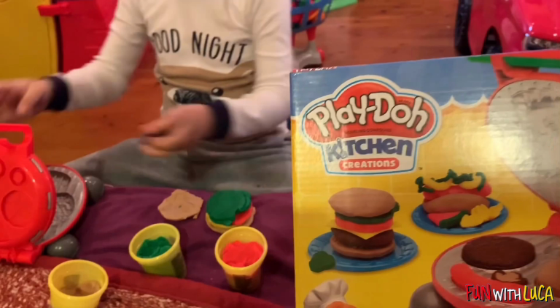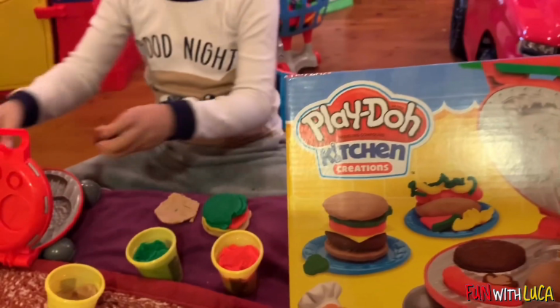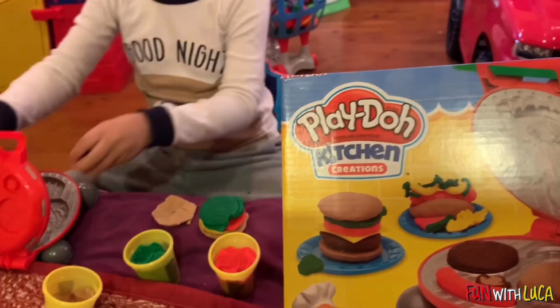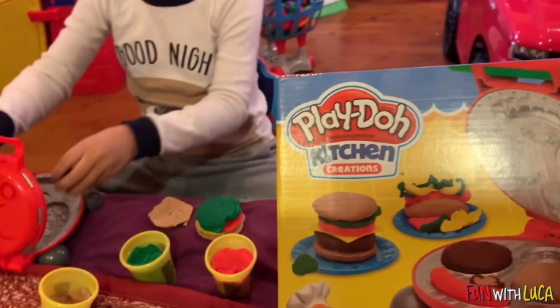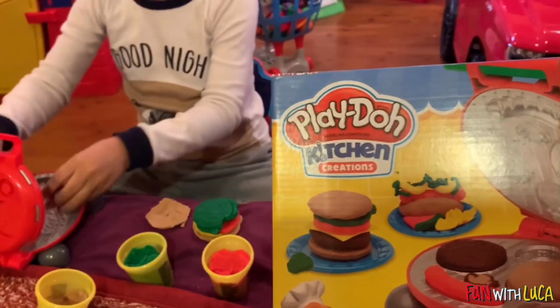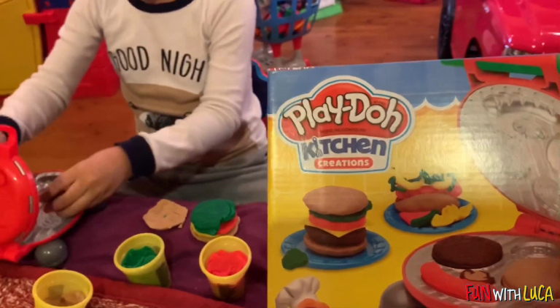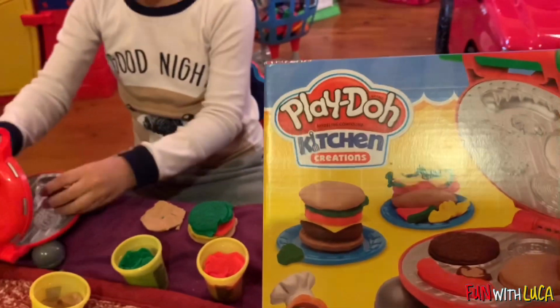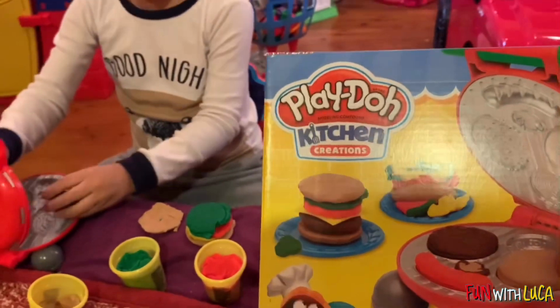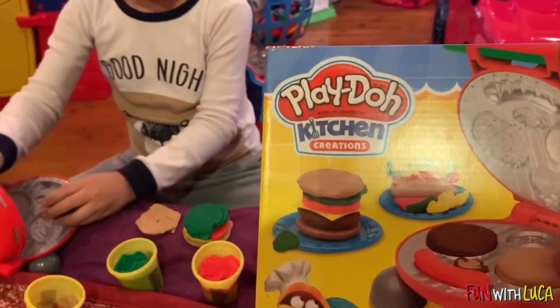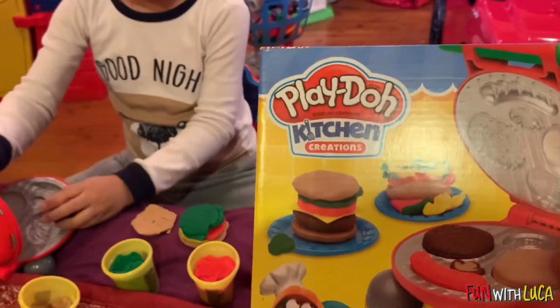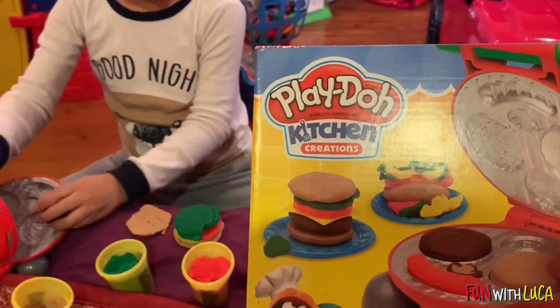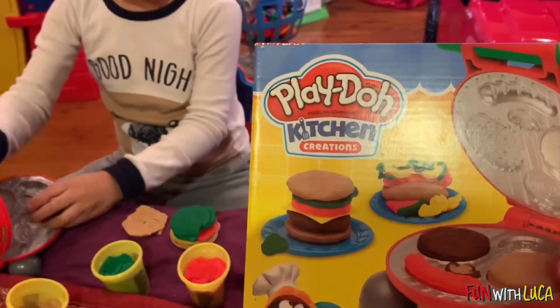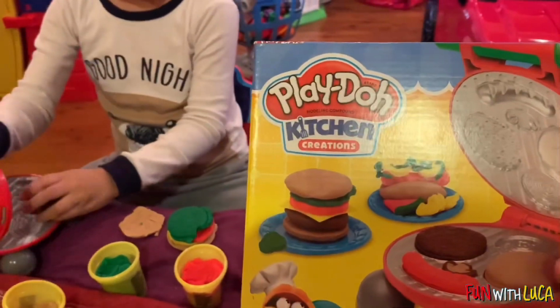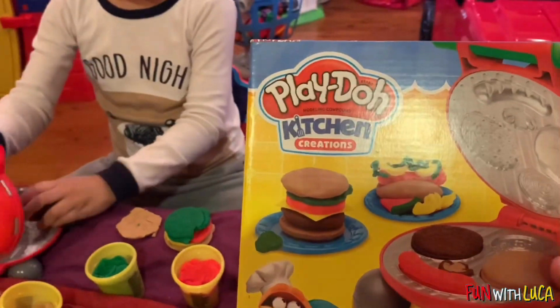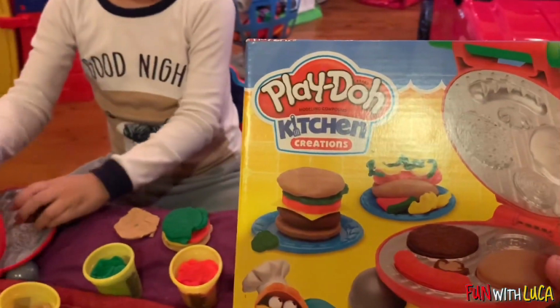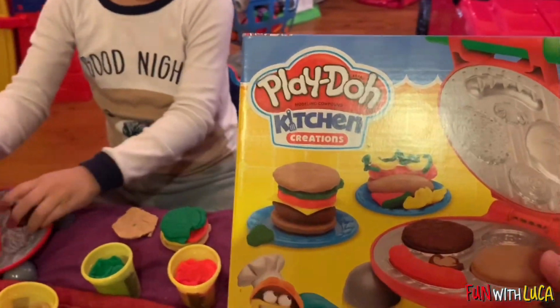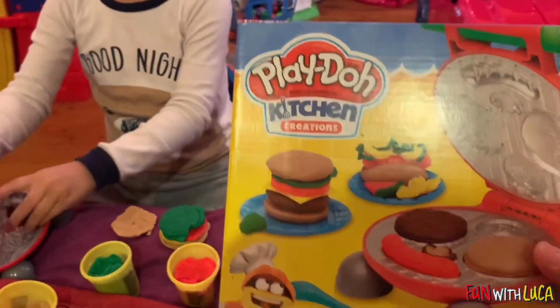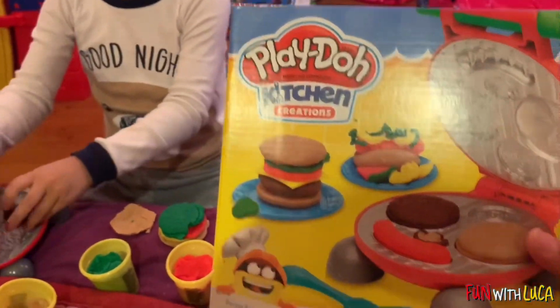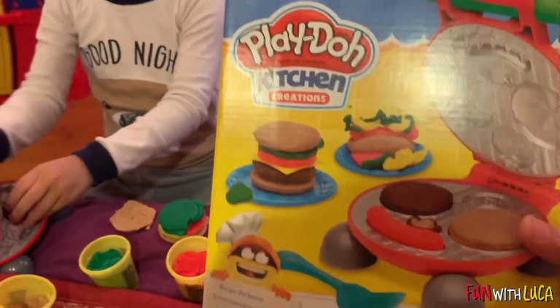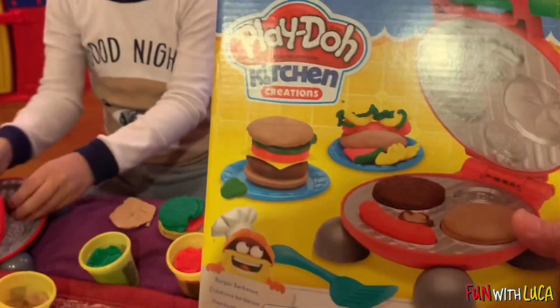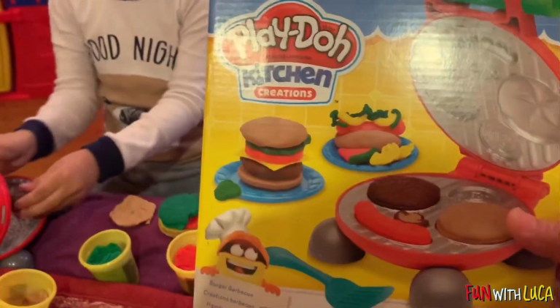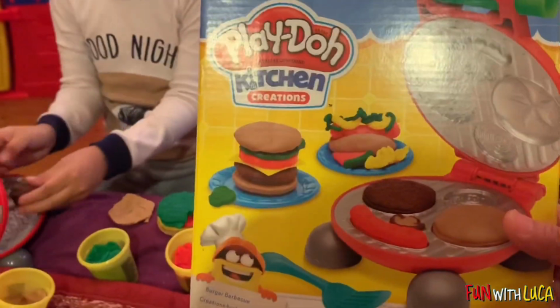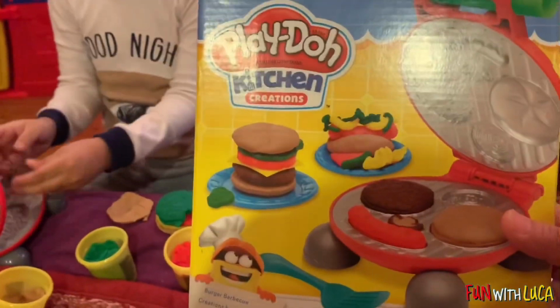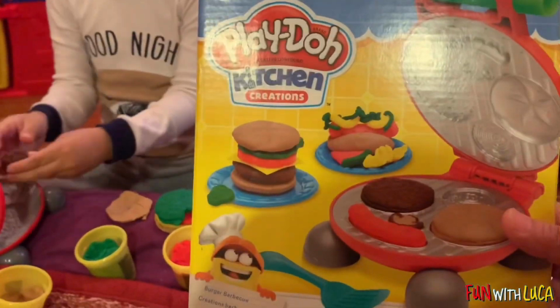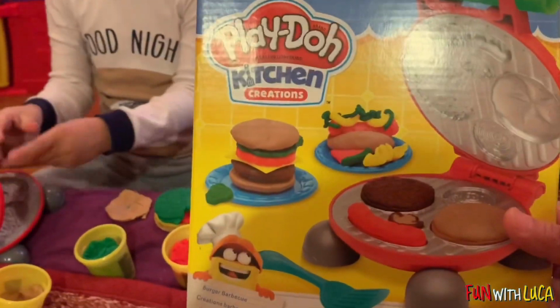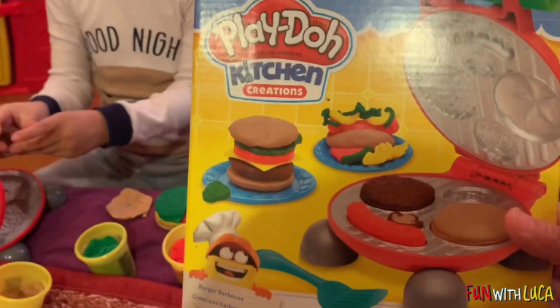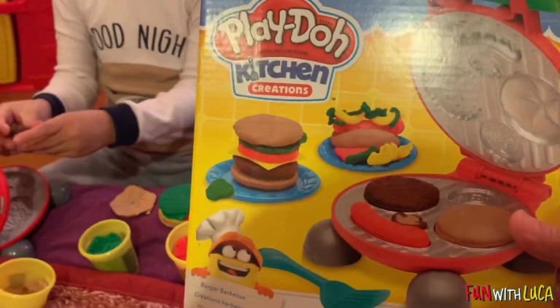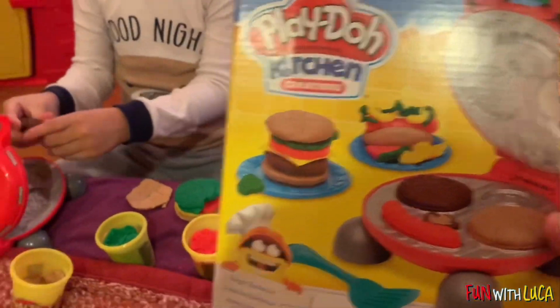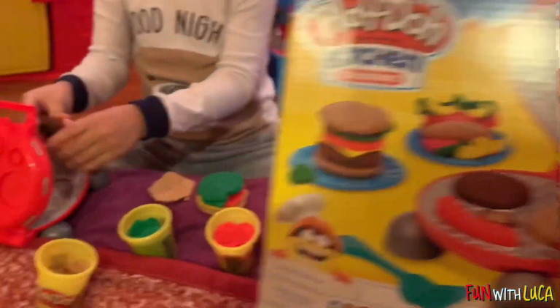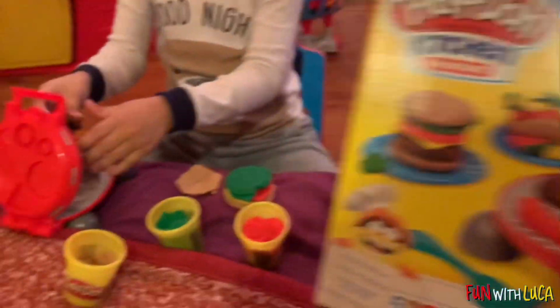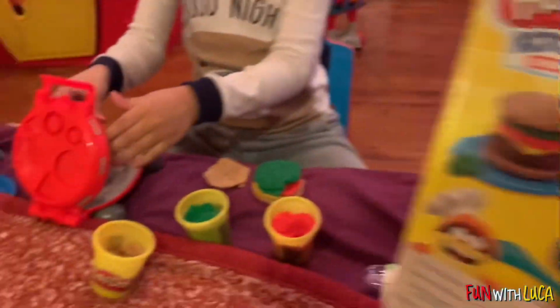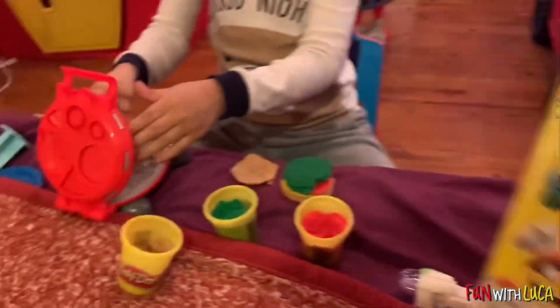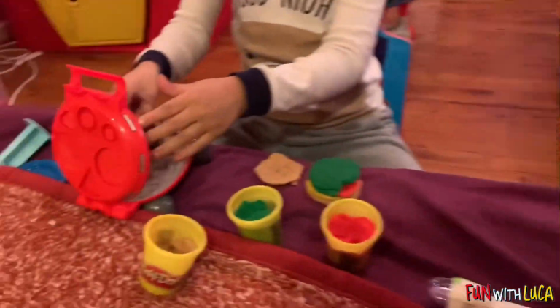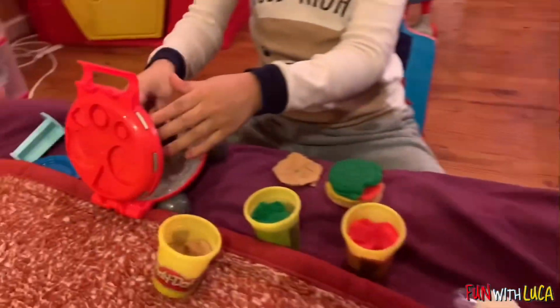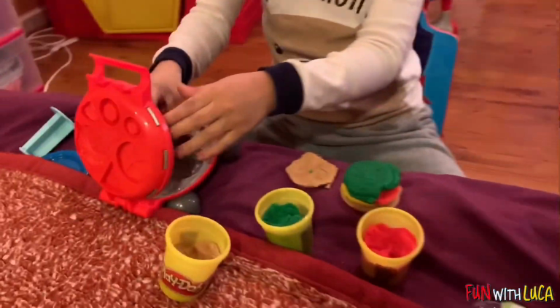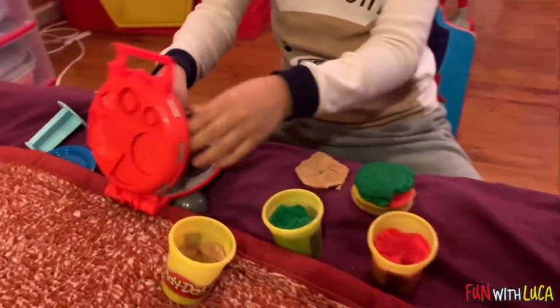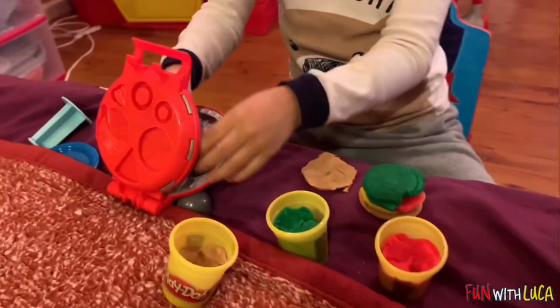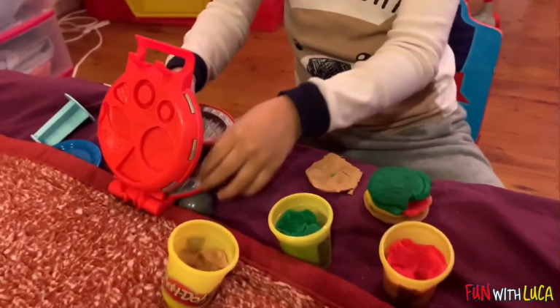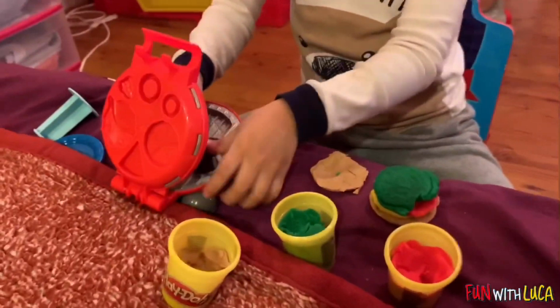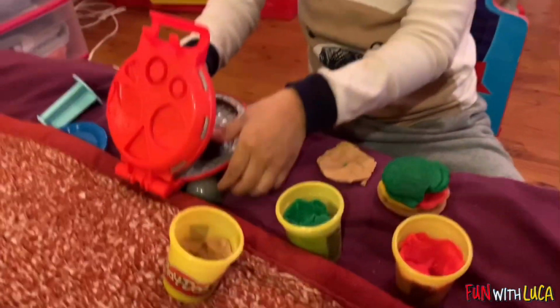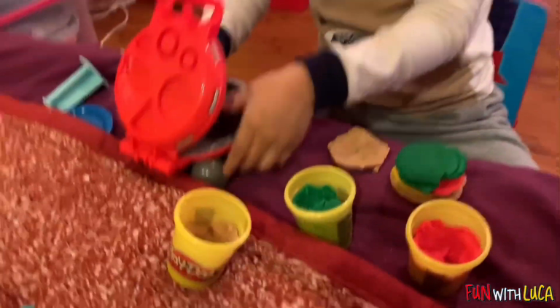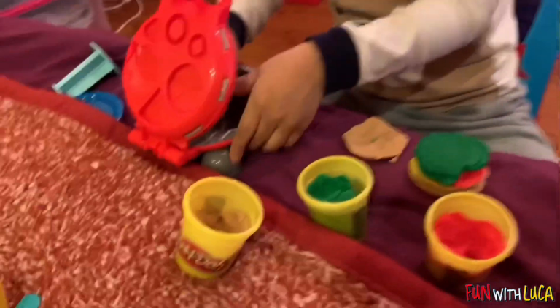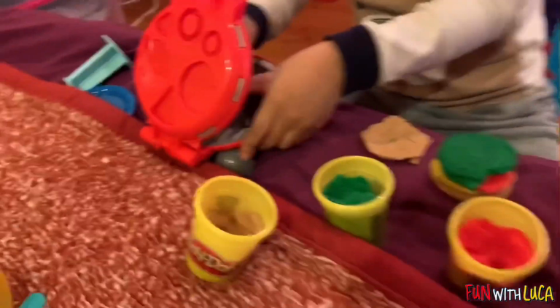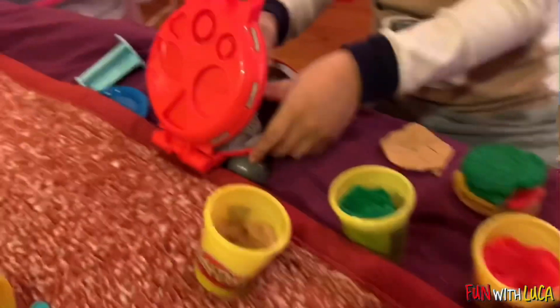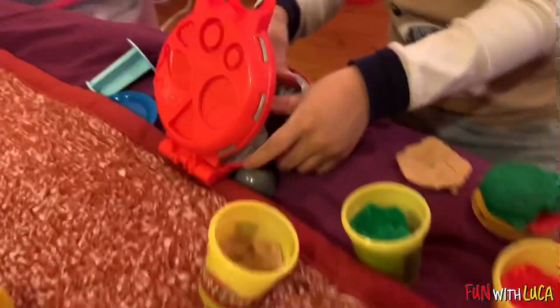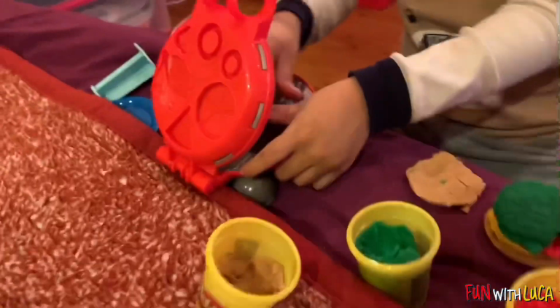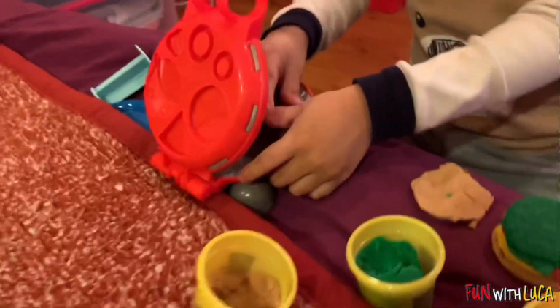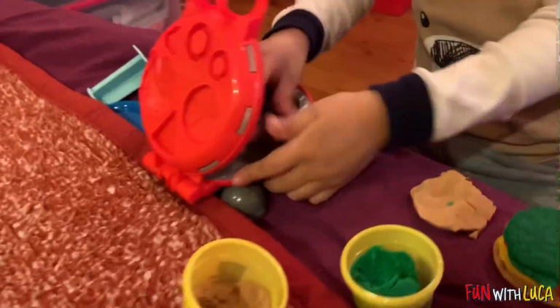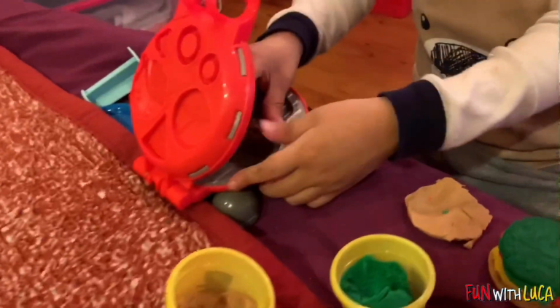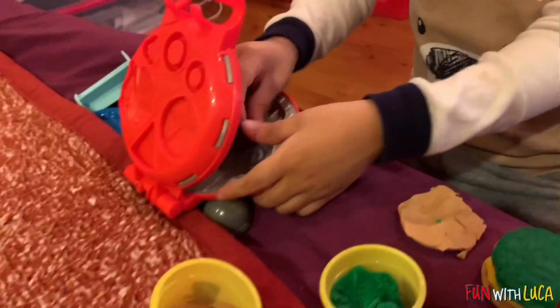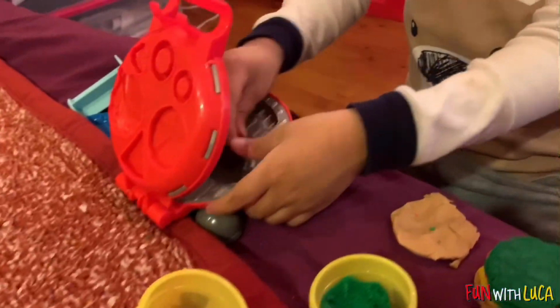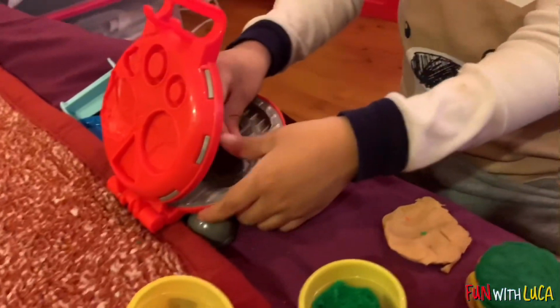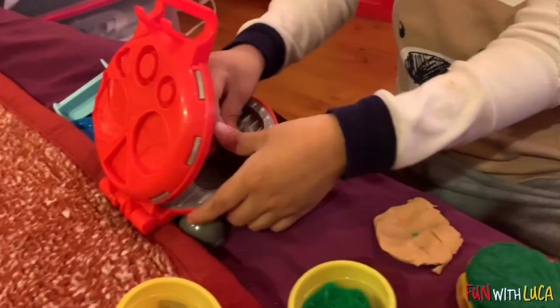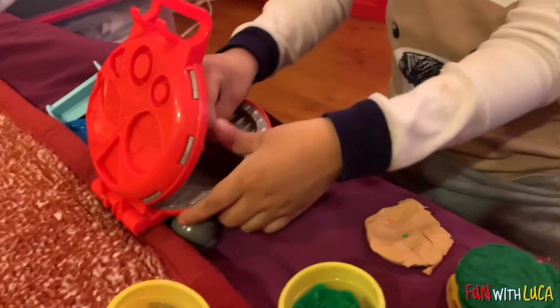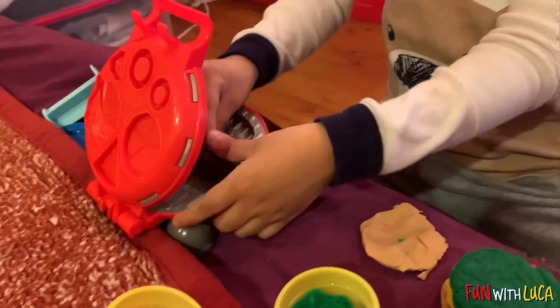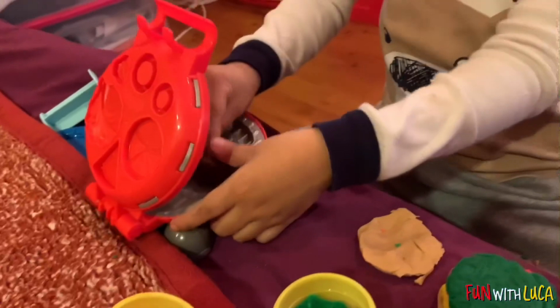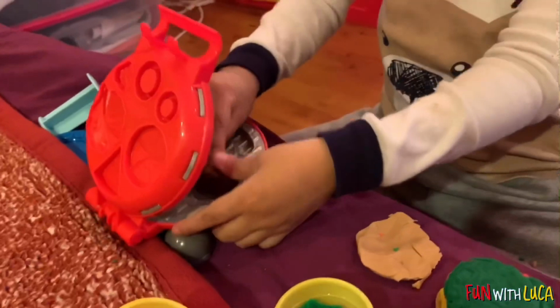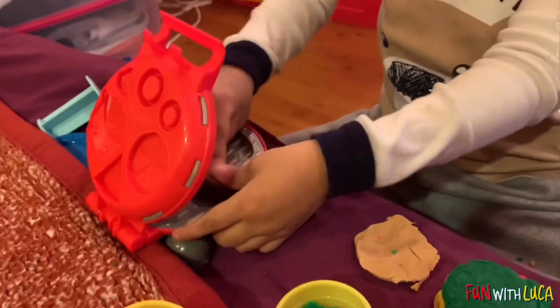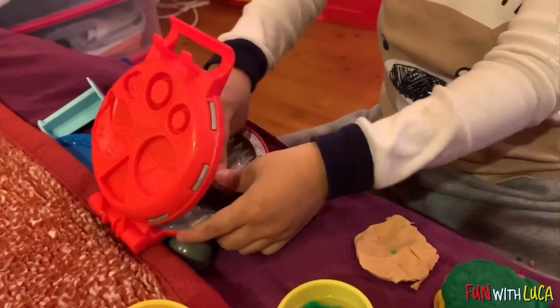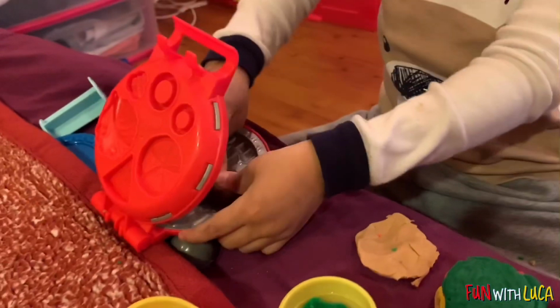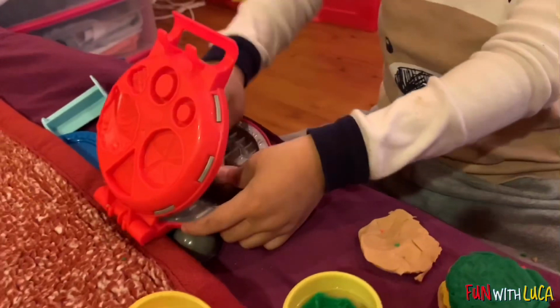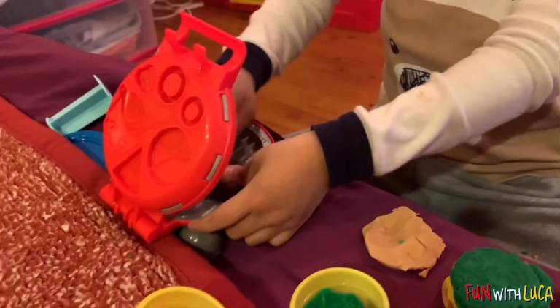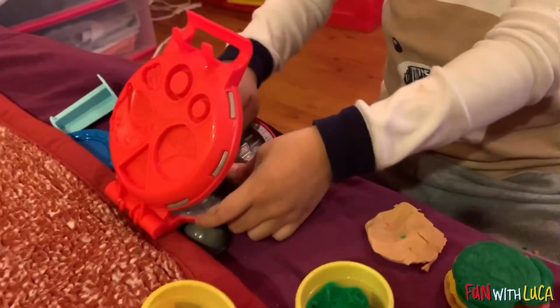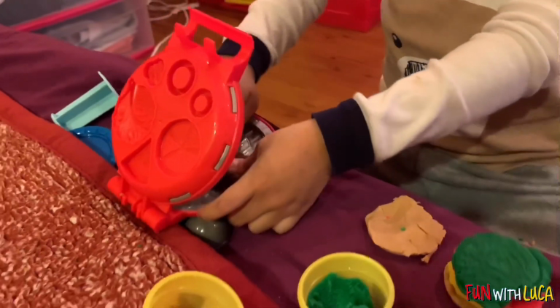Play-Doh kitchen creation. Wow! You're doing a hamburger? Yeah. Yummy!